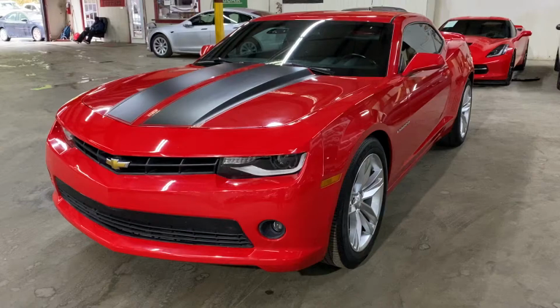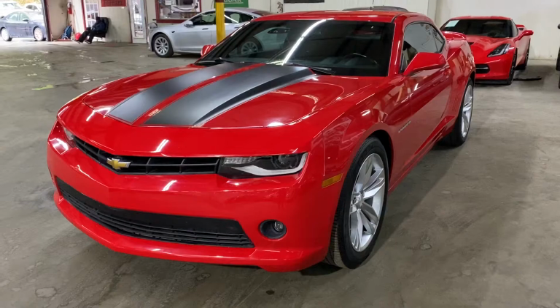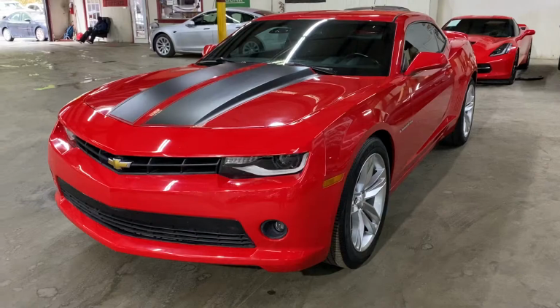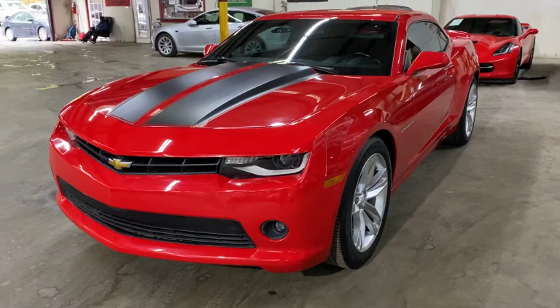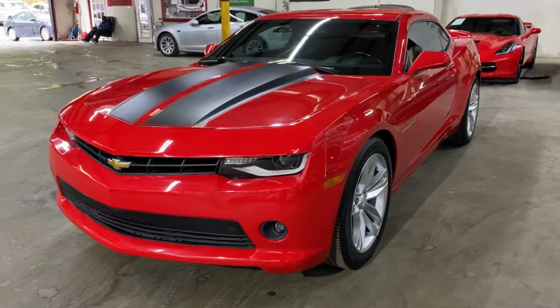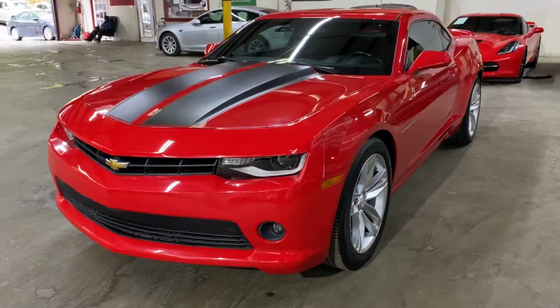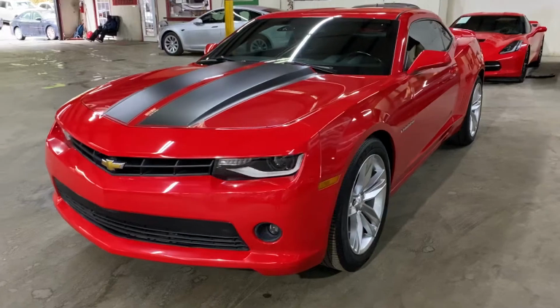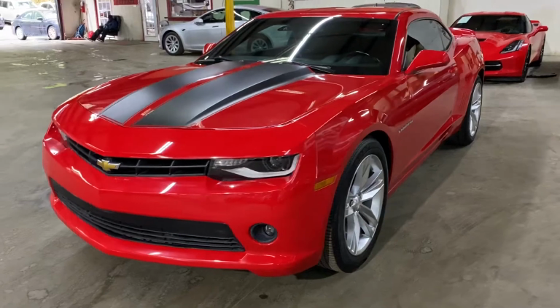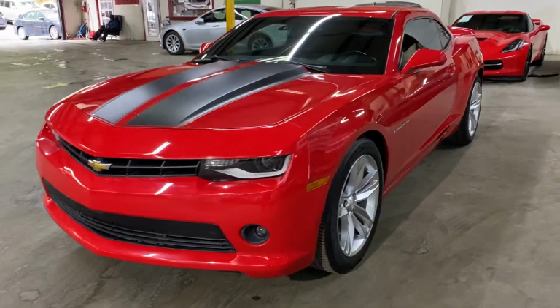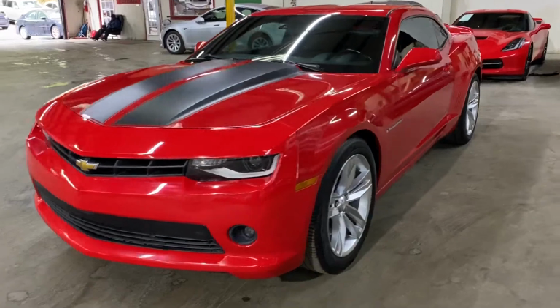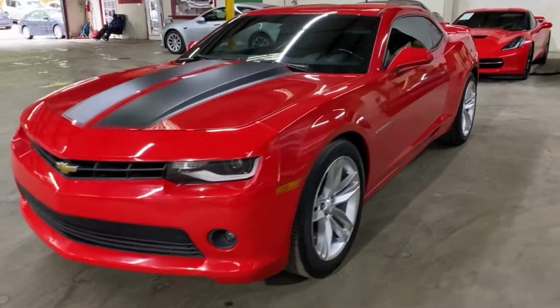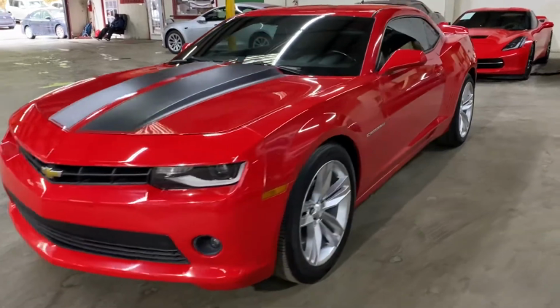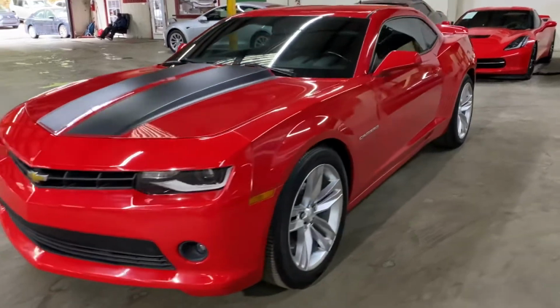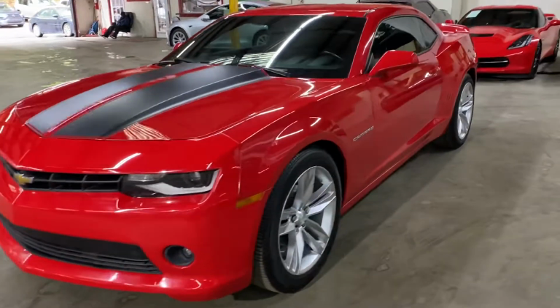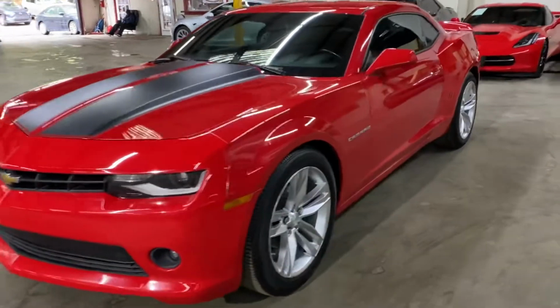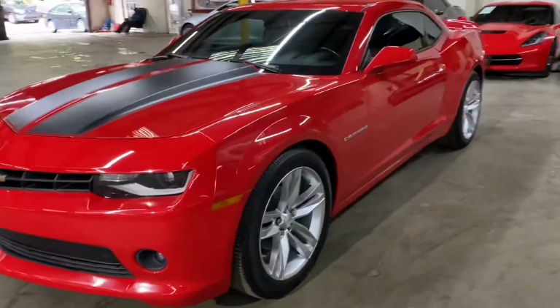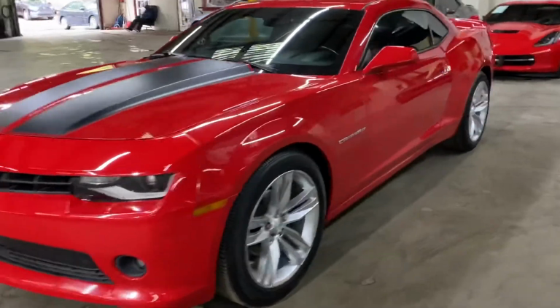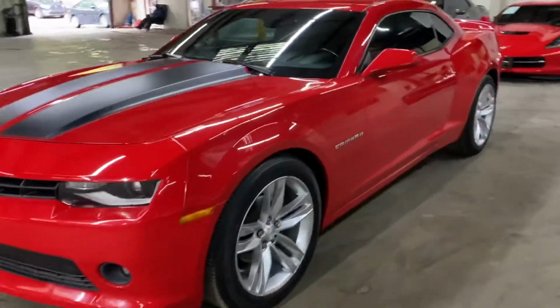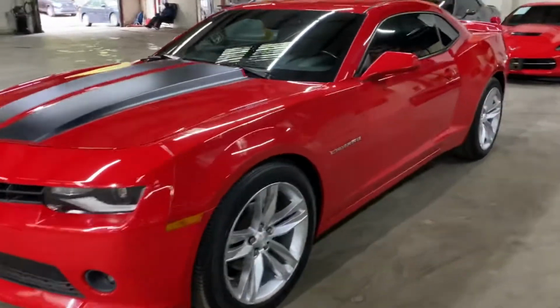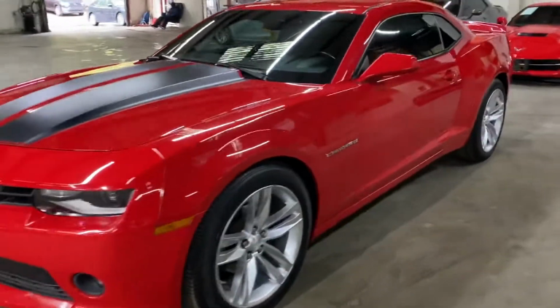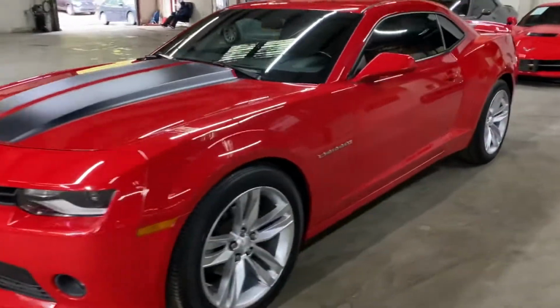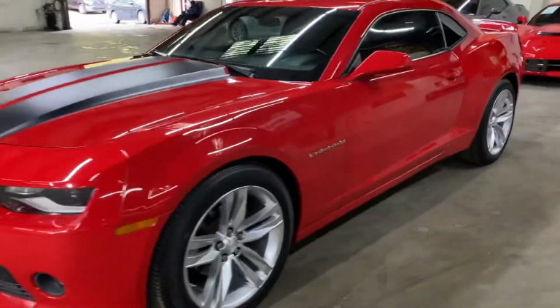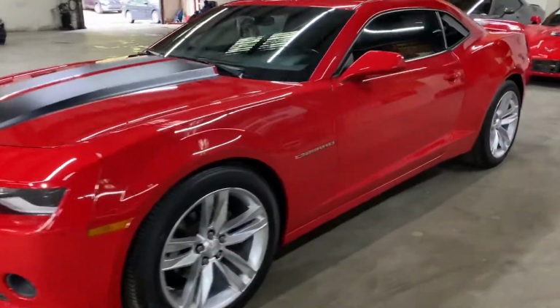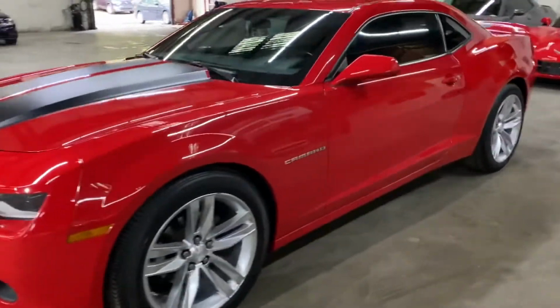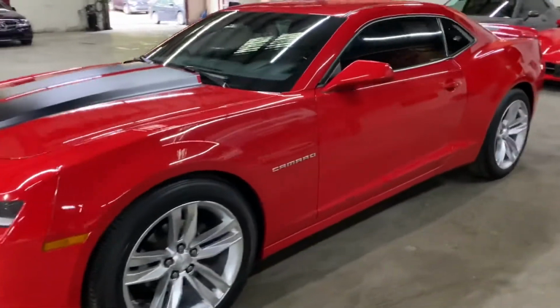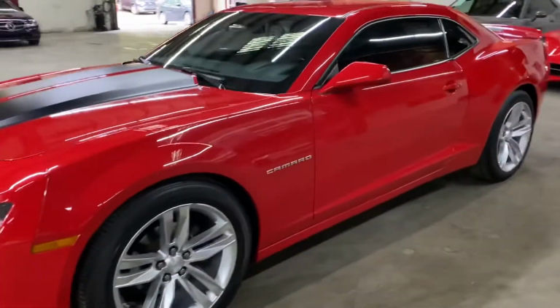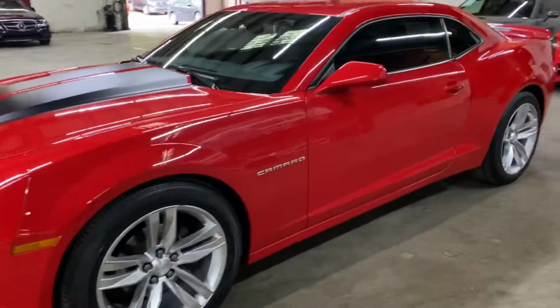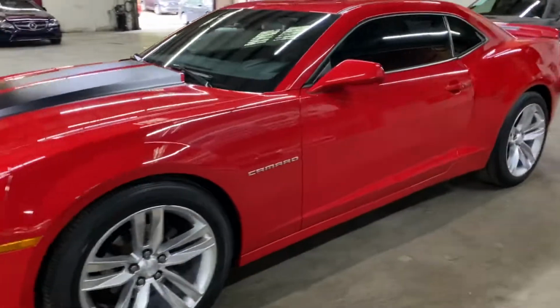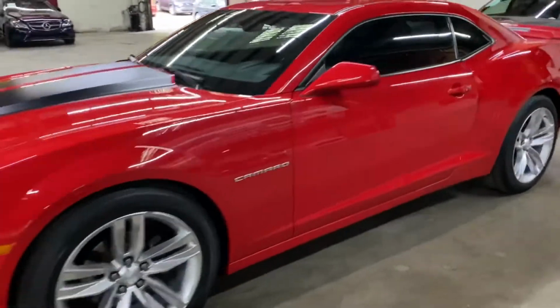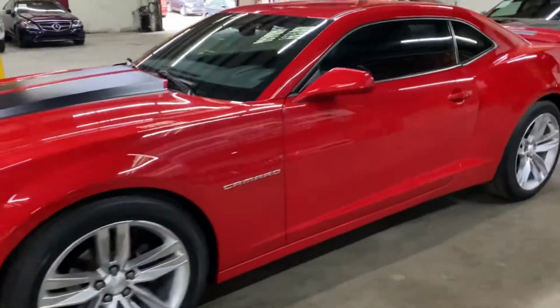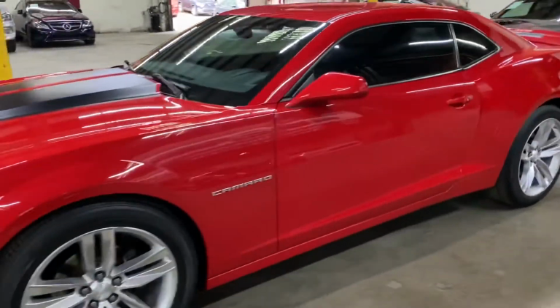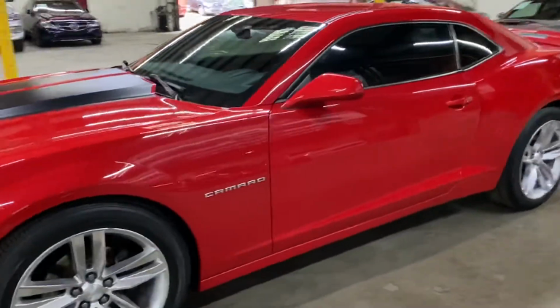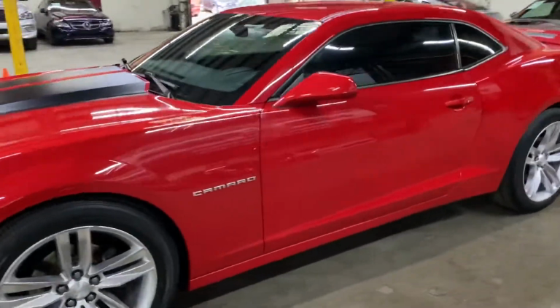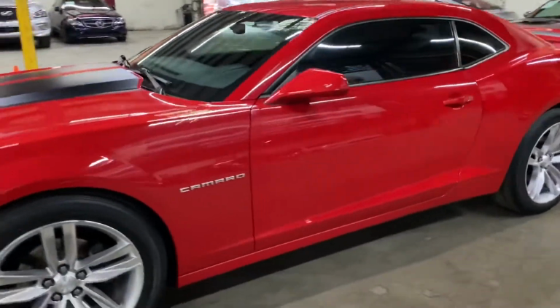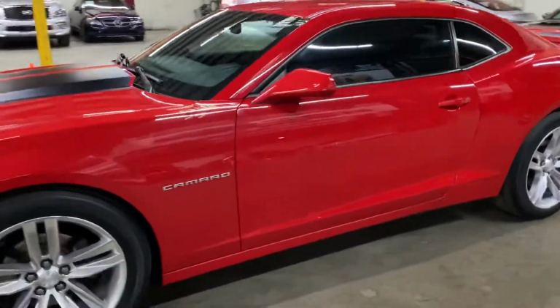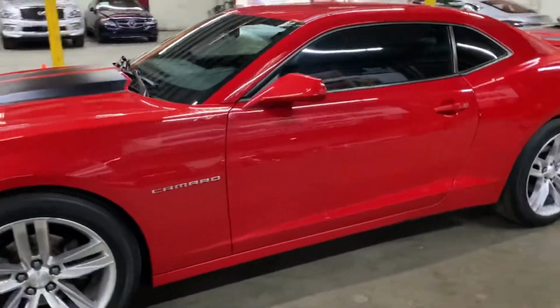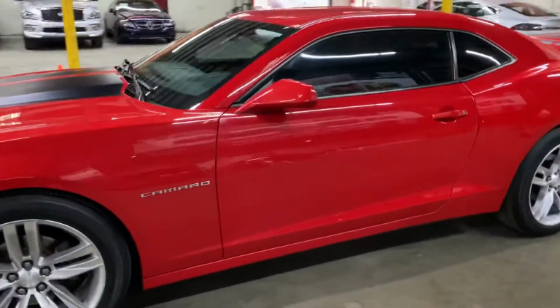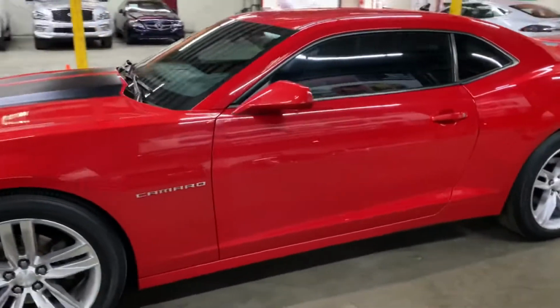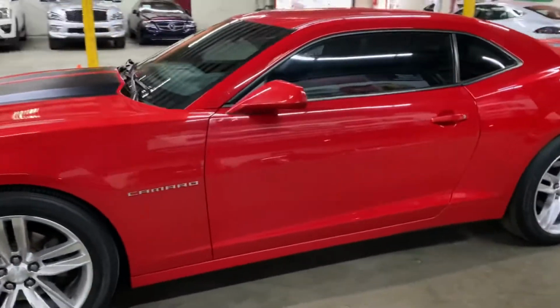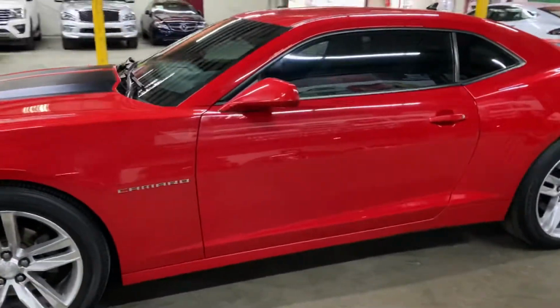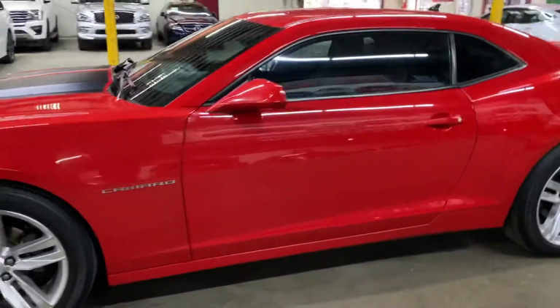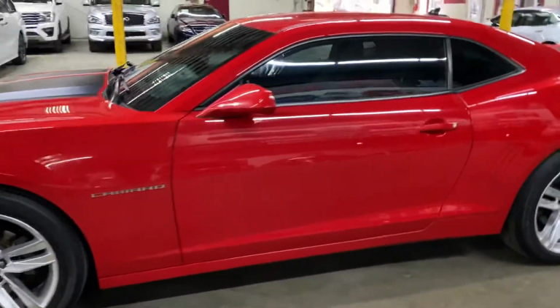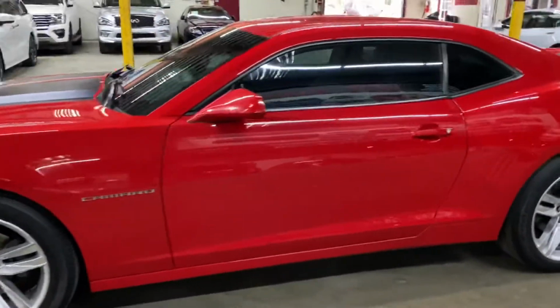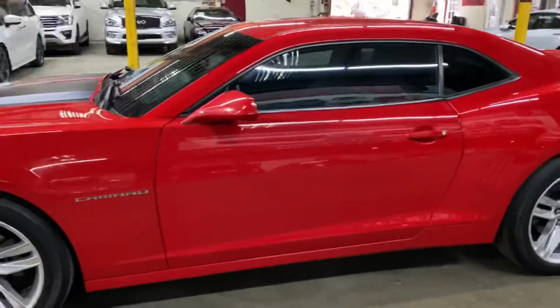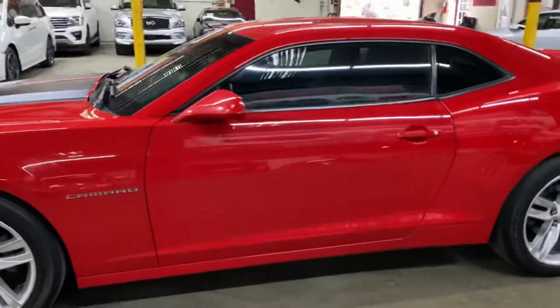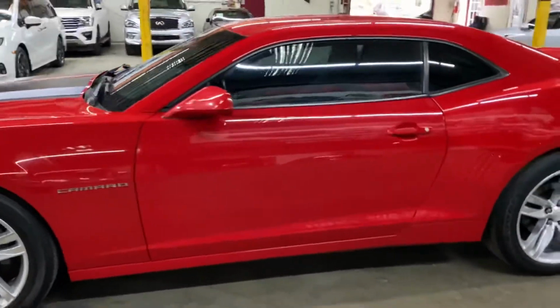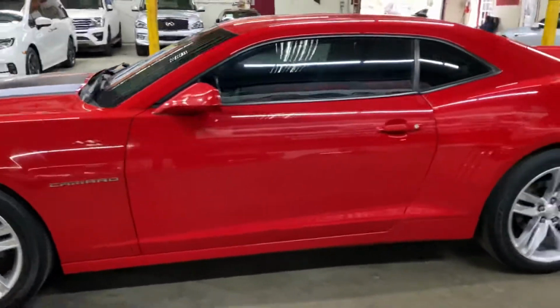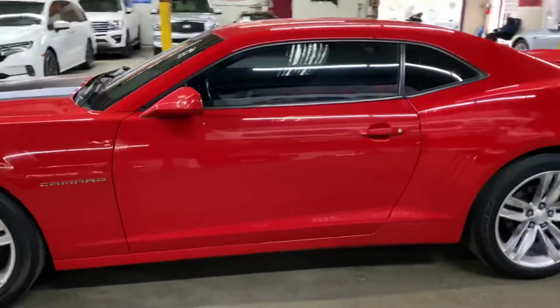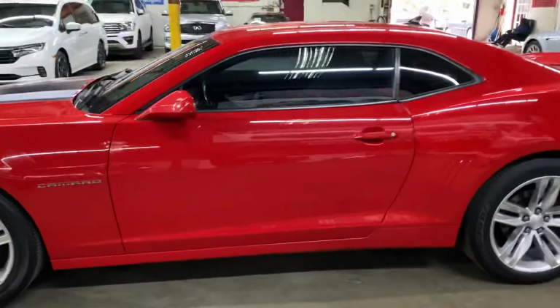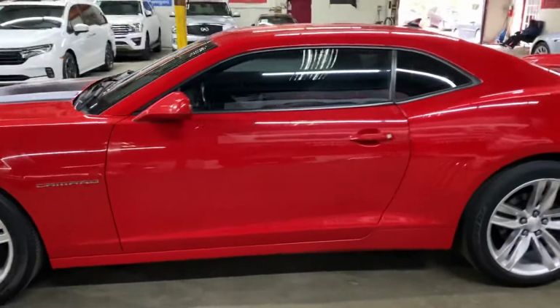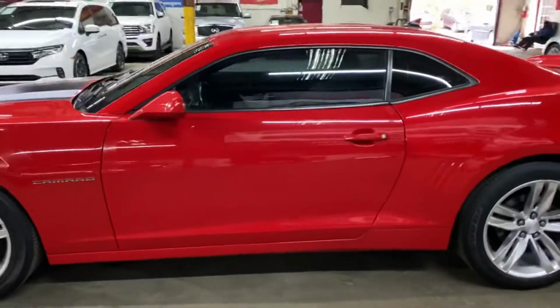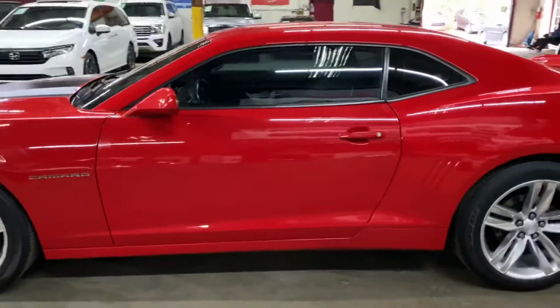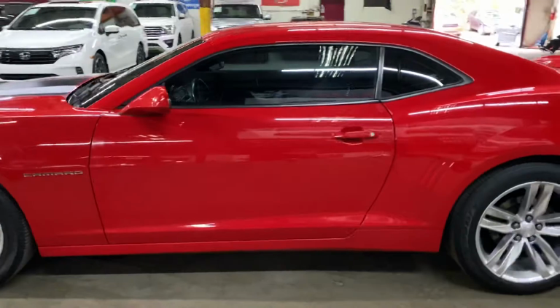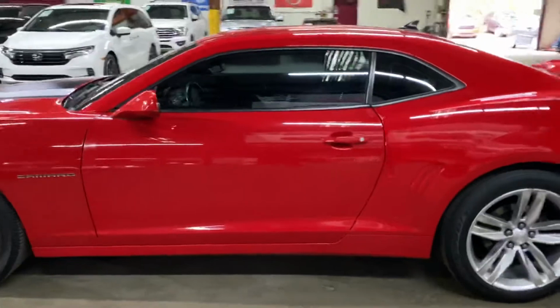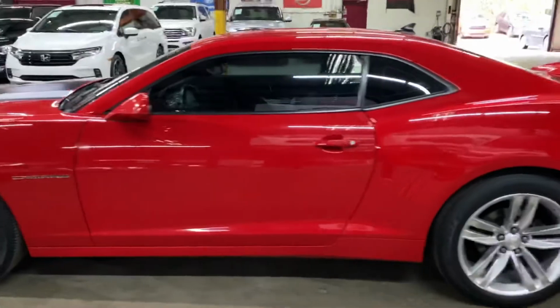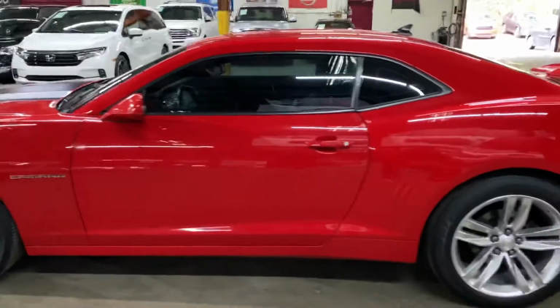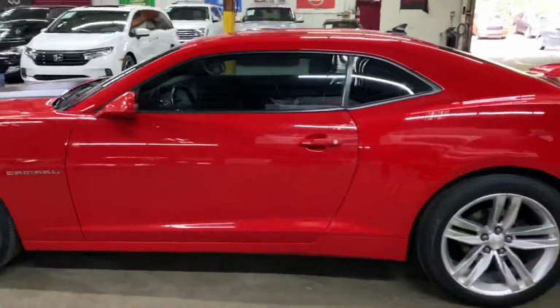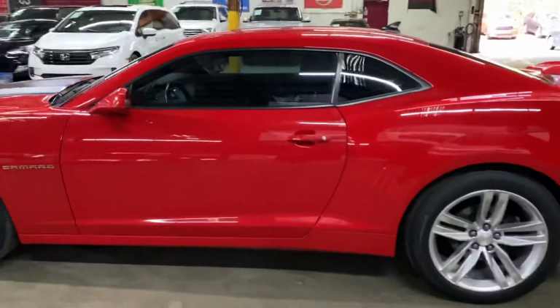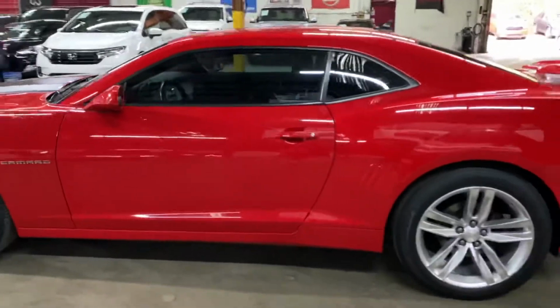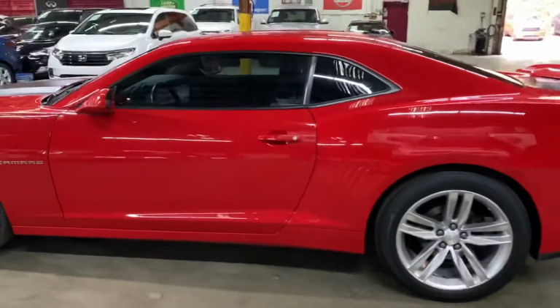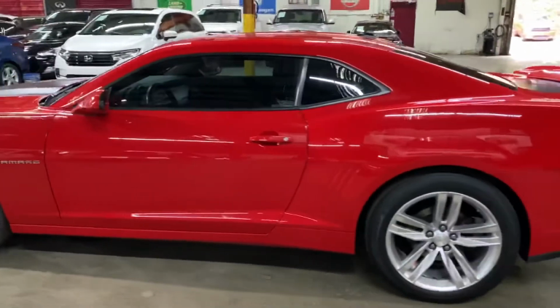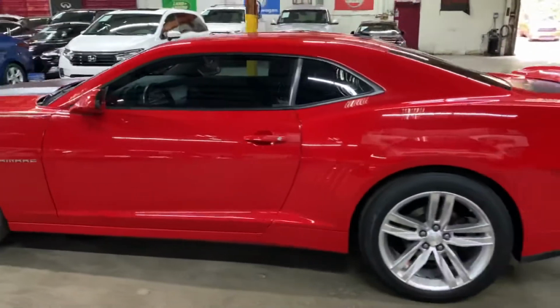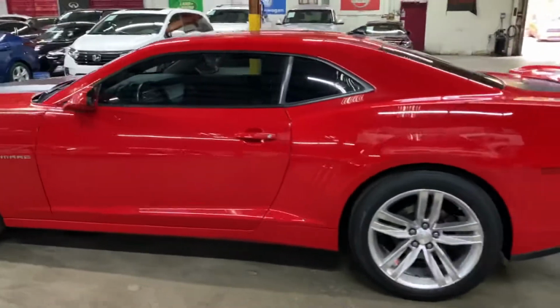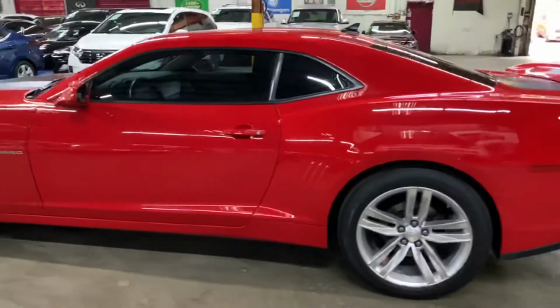Hey guys, this is Ayek Saros here in Atlanta, Georgia. Today we have this beautiful 2015 Chevrolet Camaro.